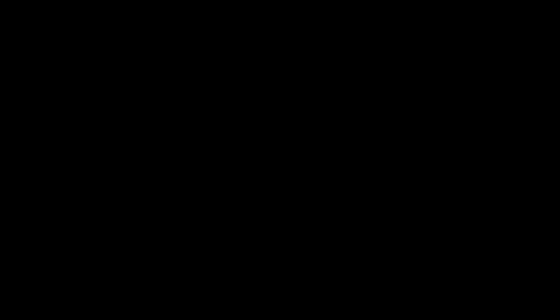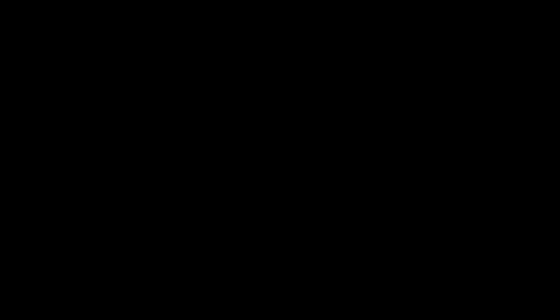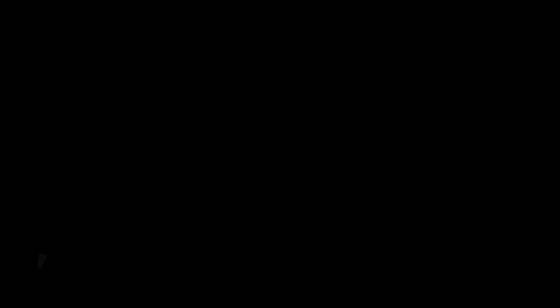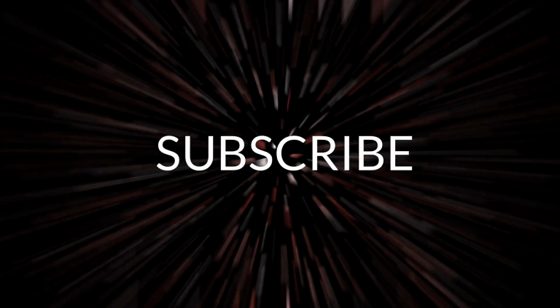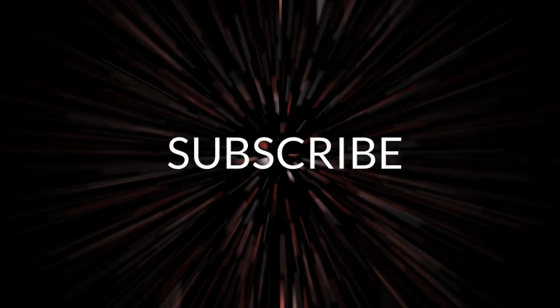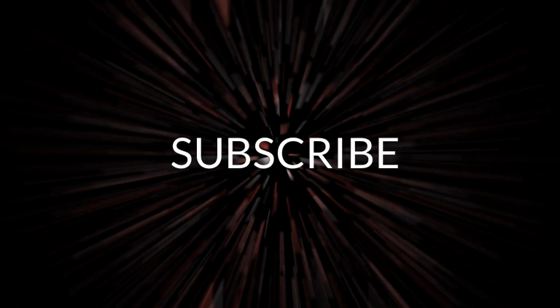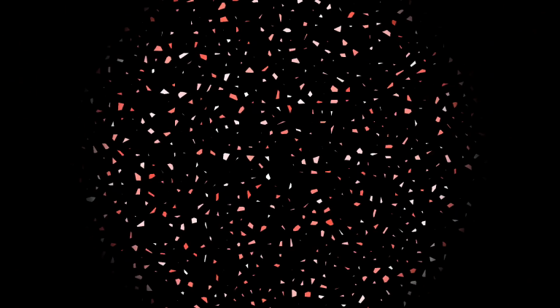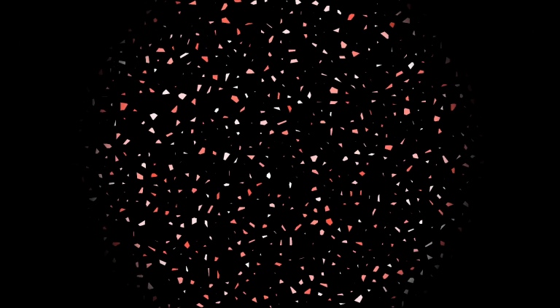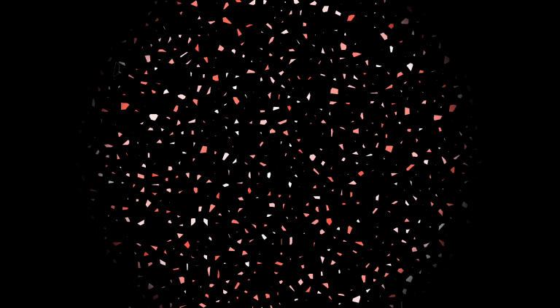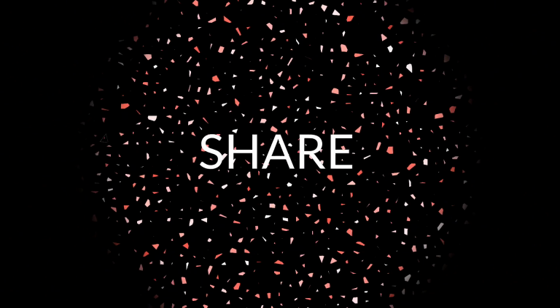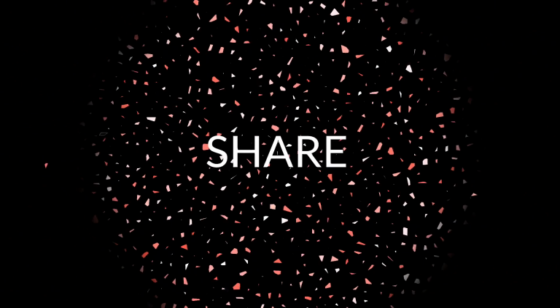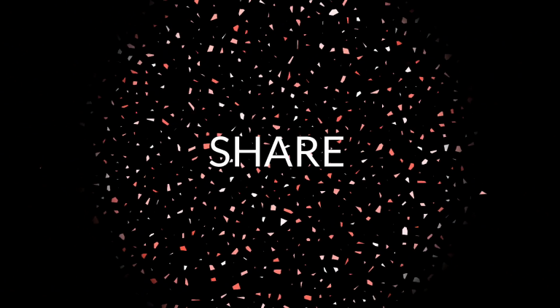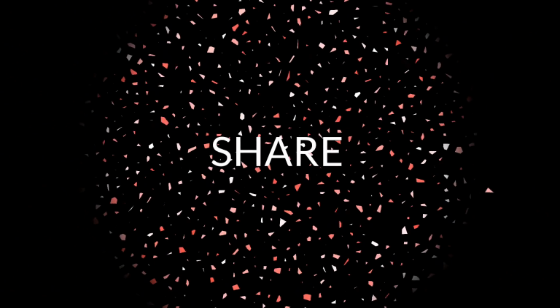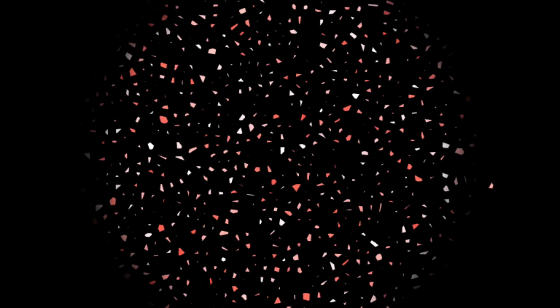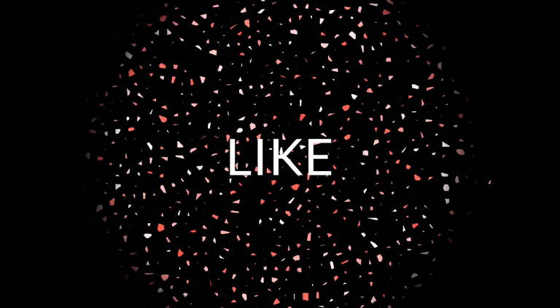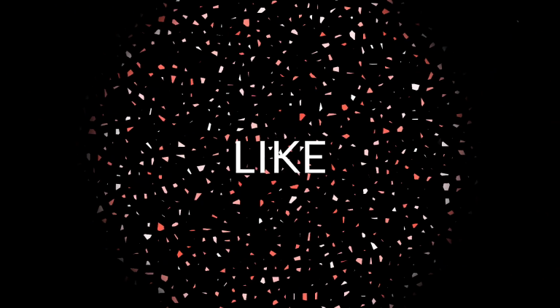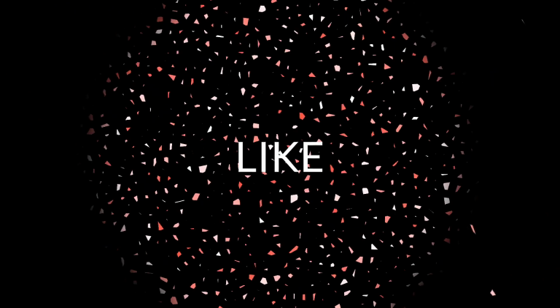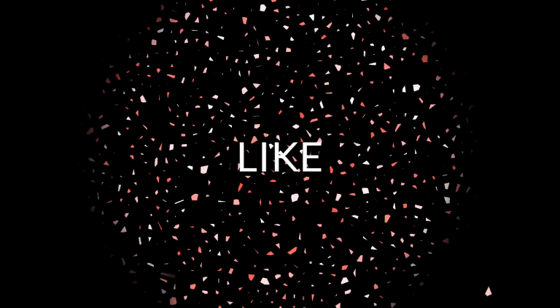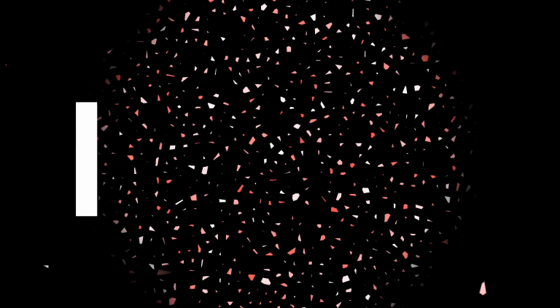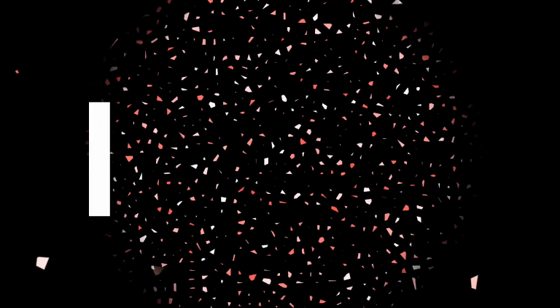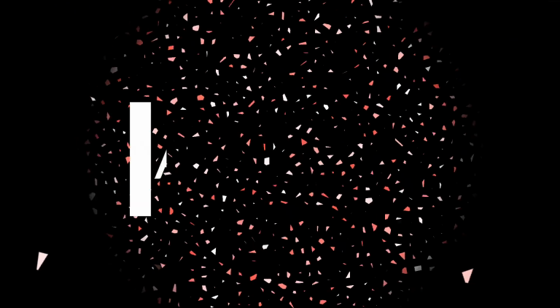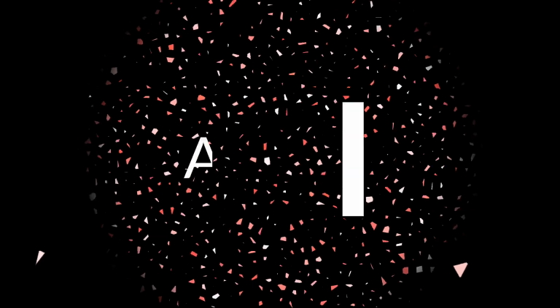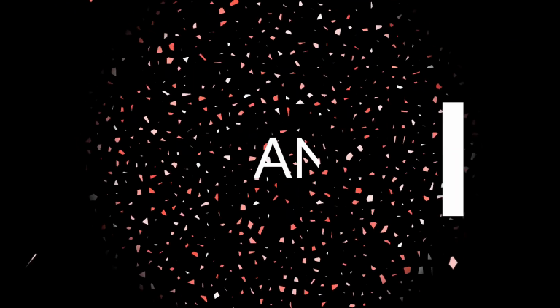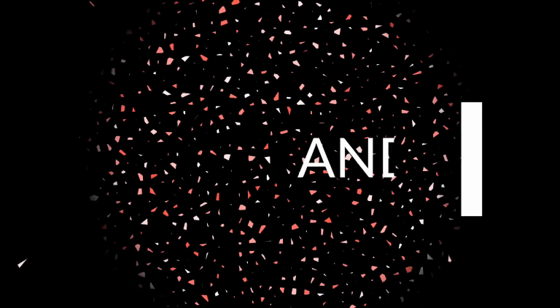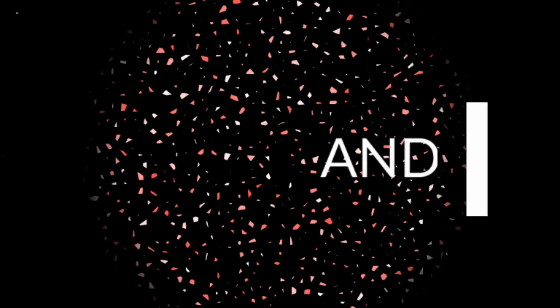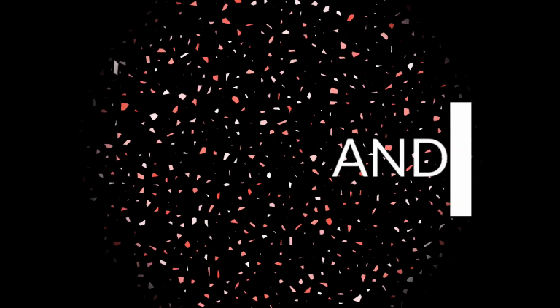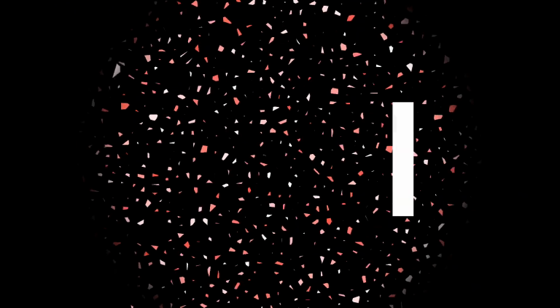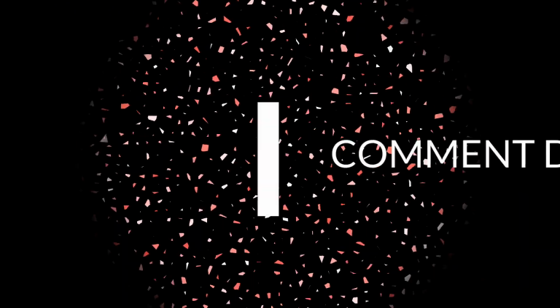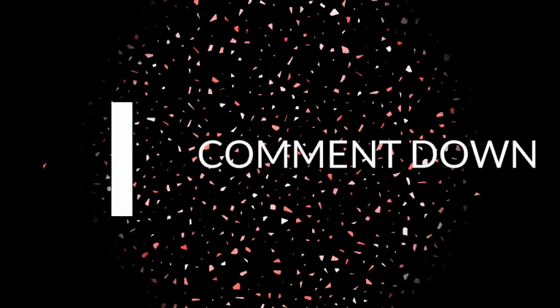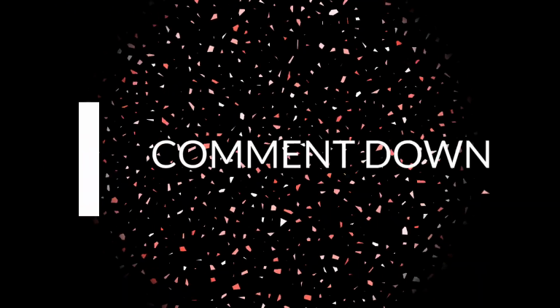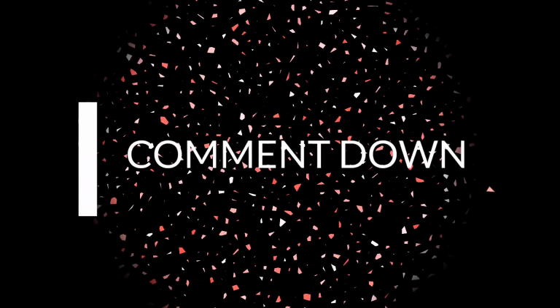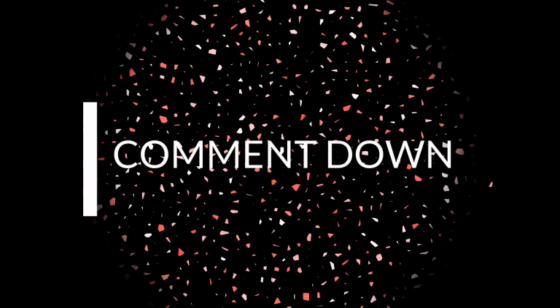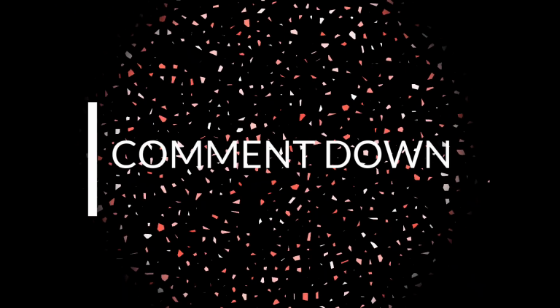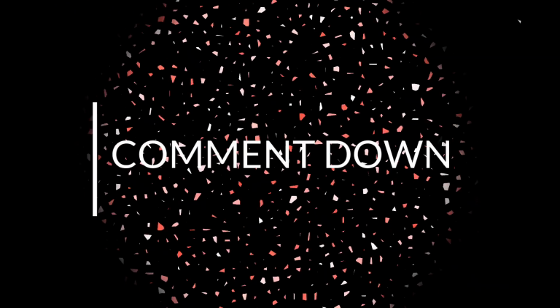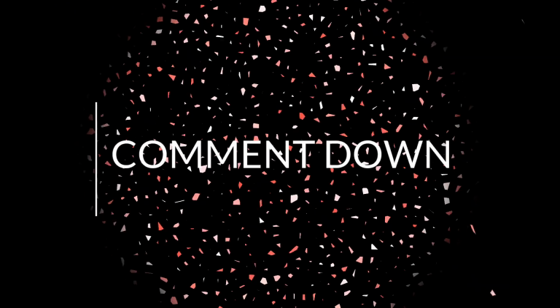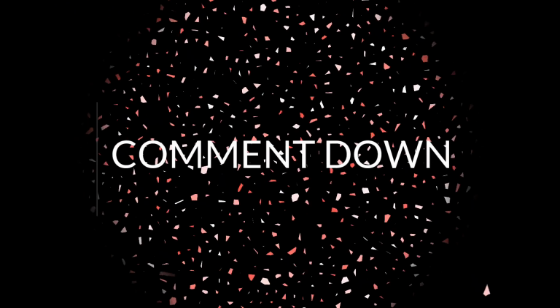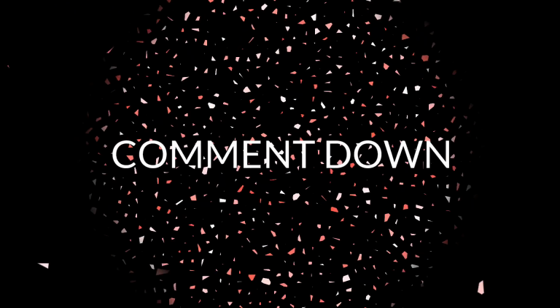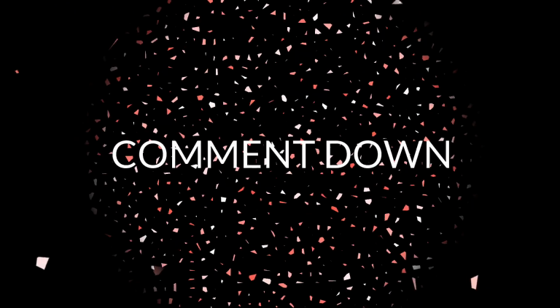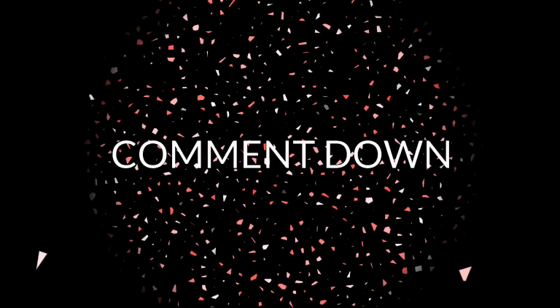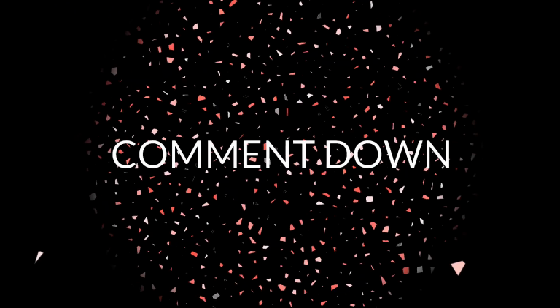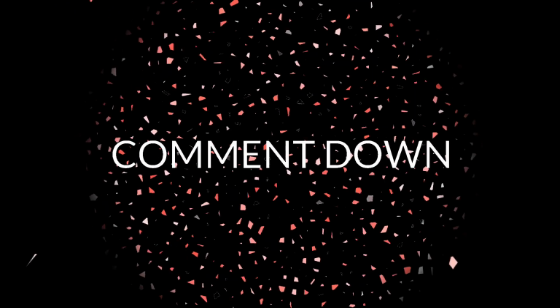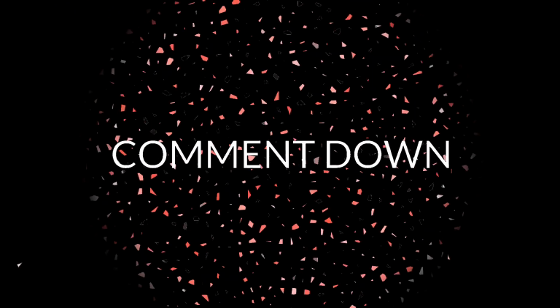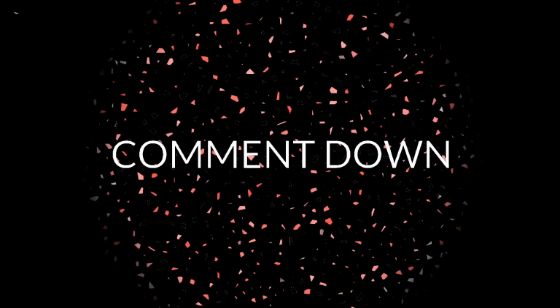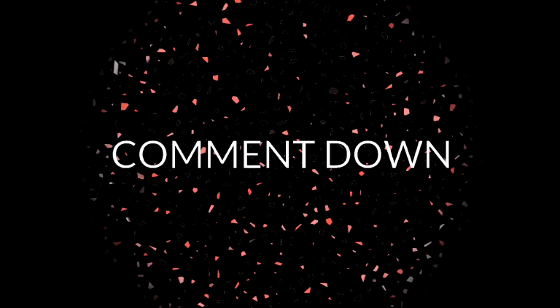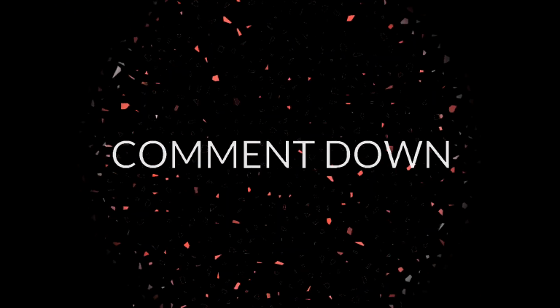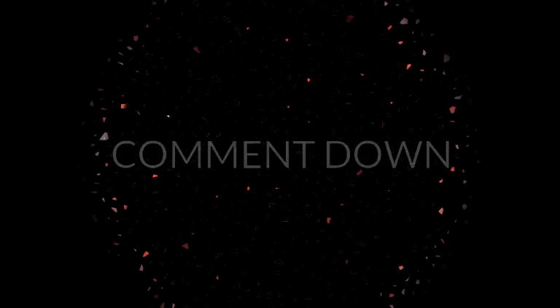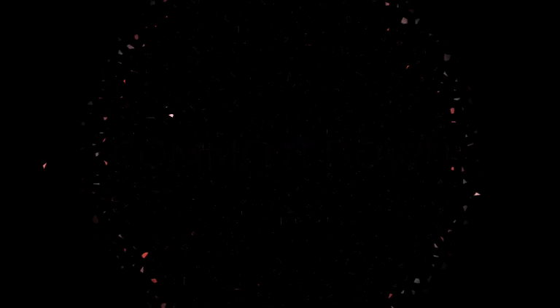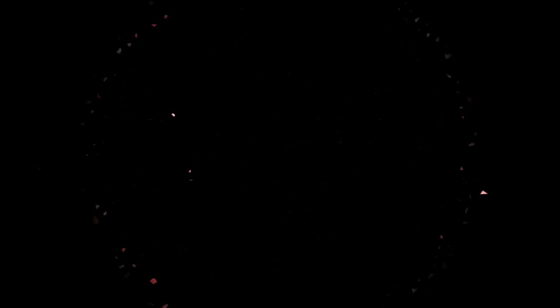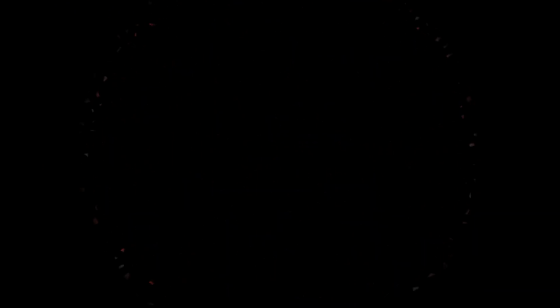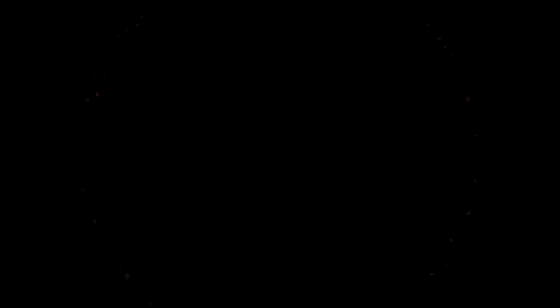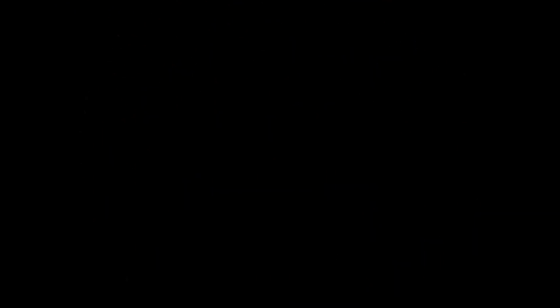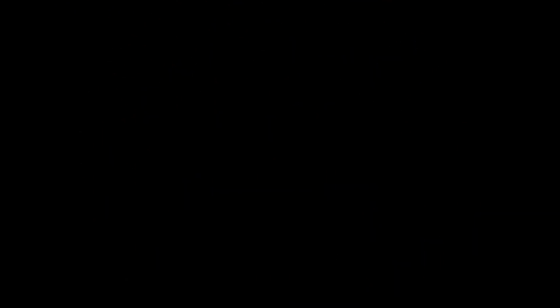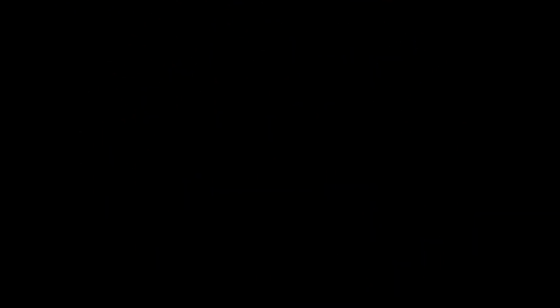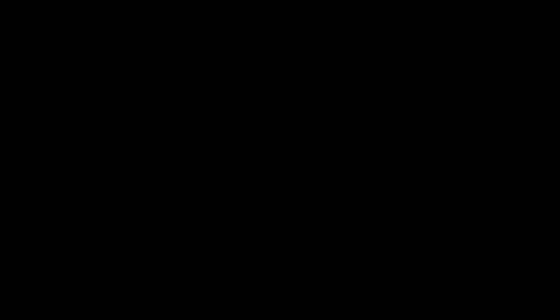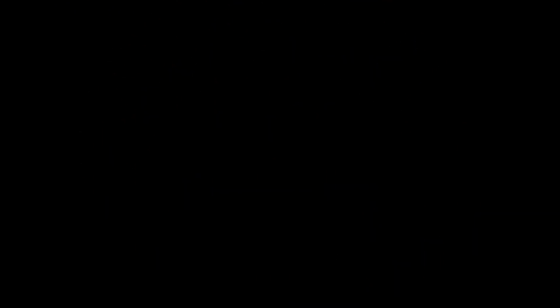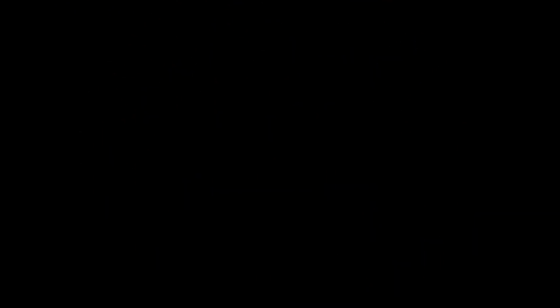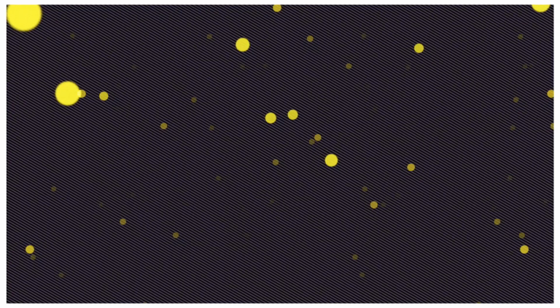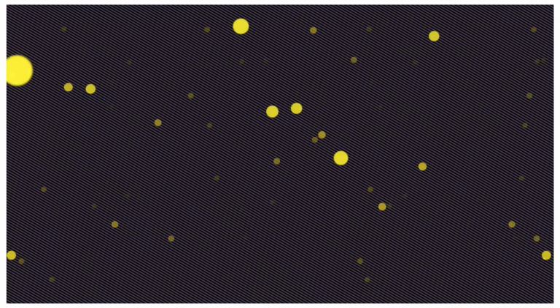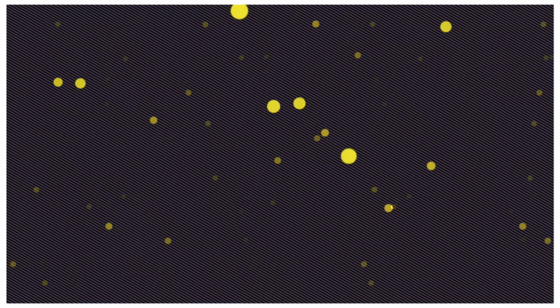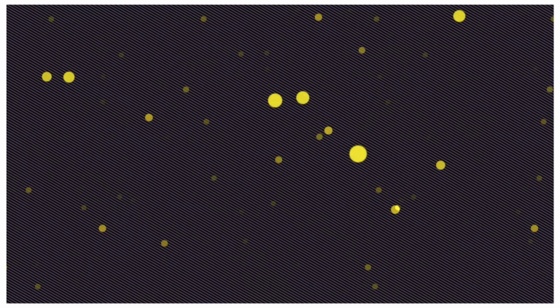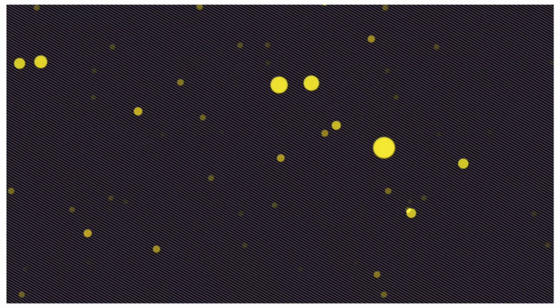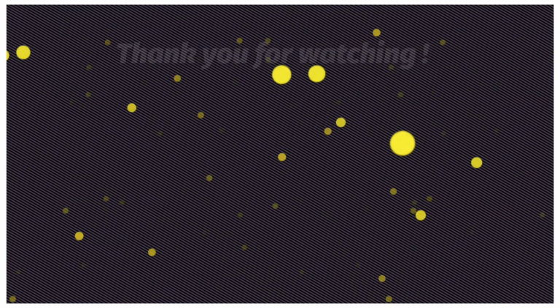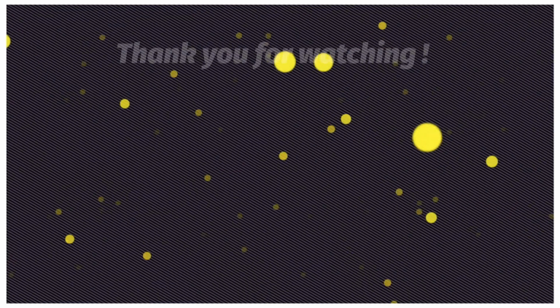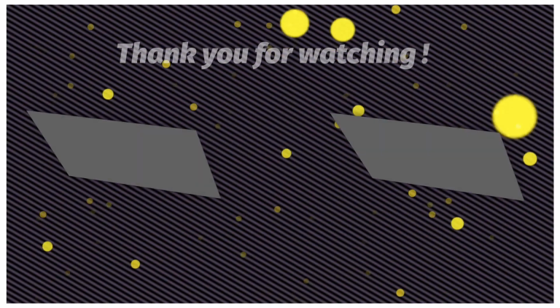If you guys like my videos, please subscribe and press the bell icon for all notifications. Stay tuned for further updates.